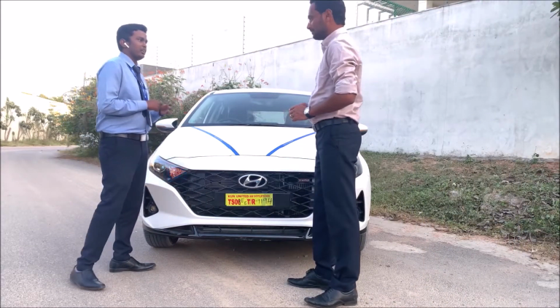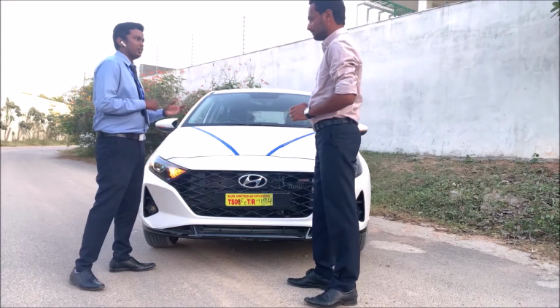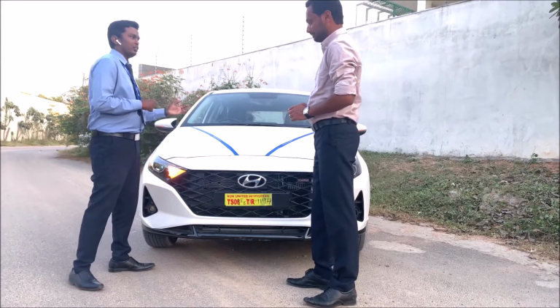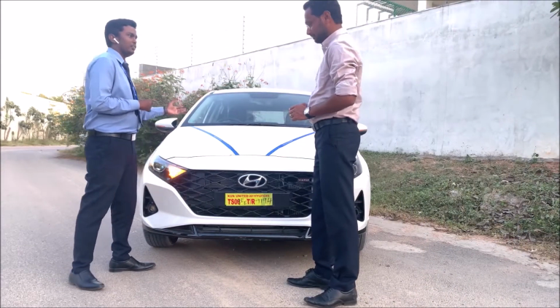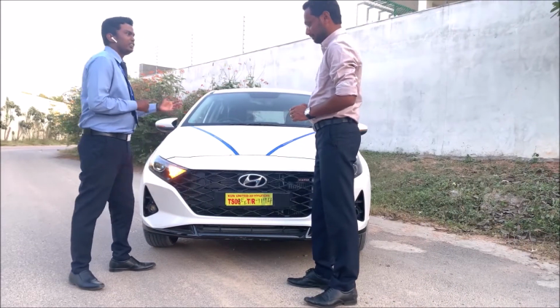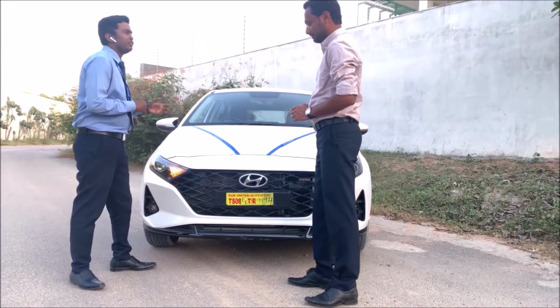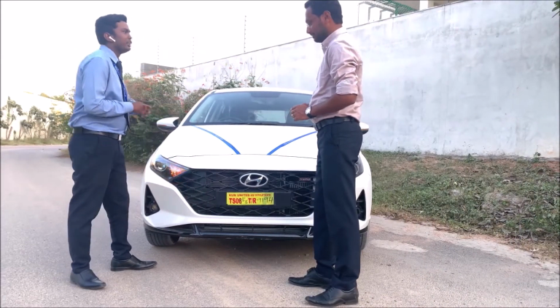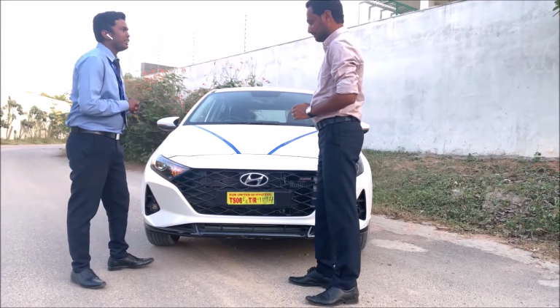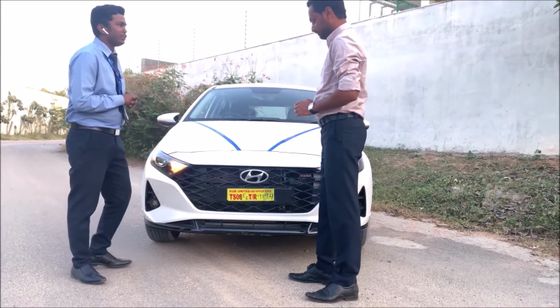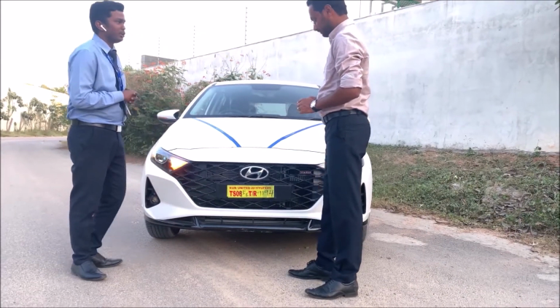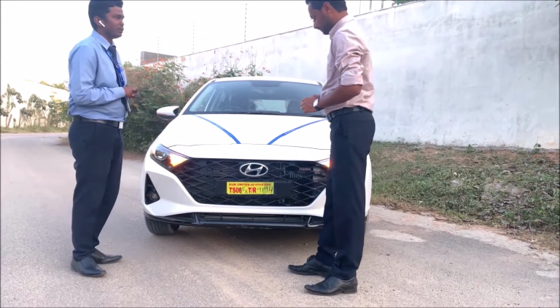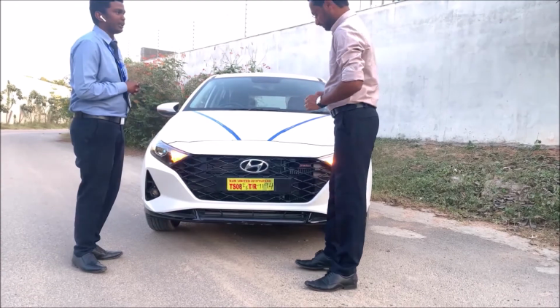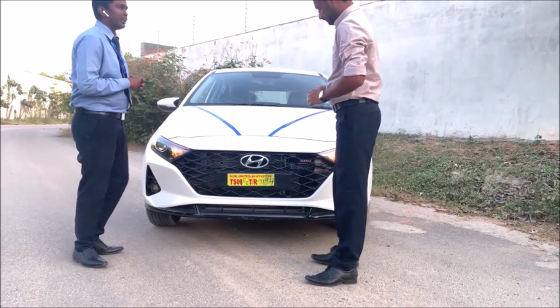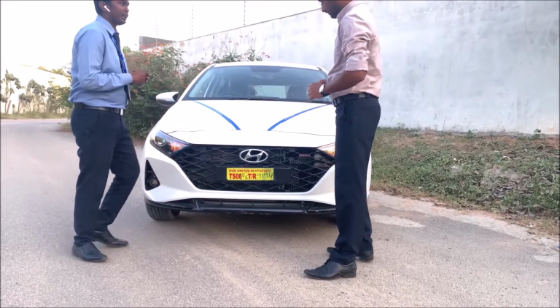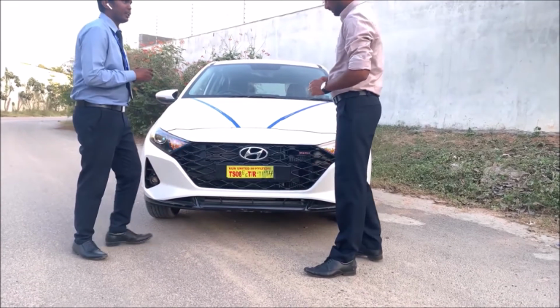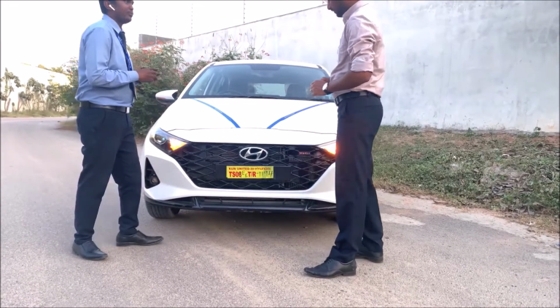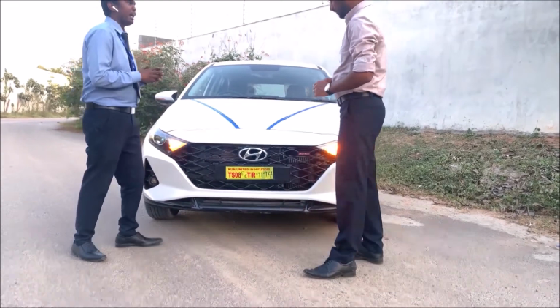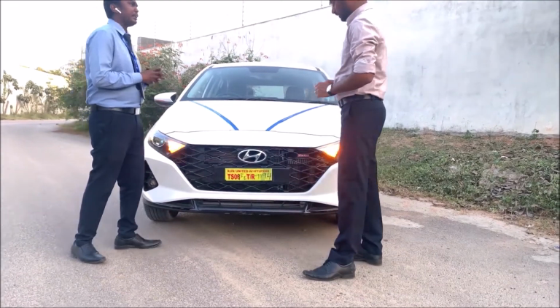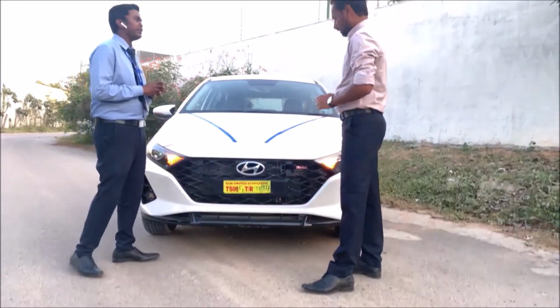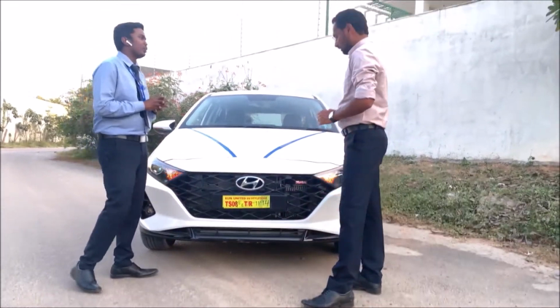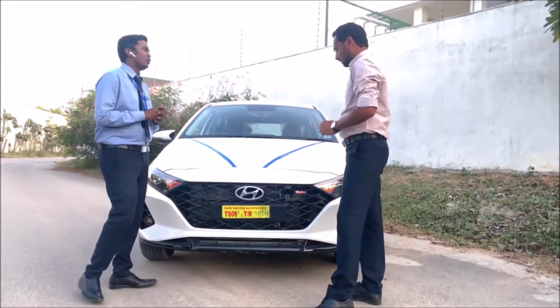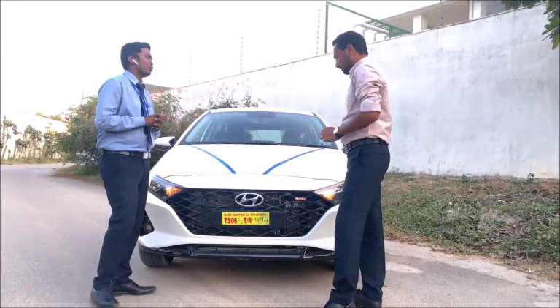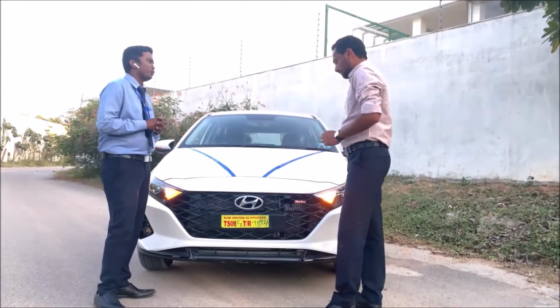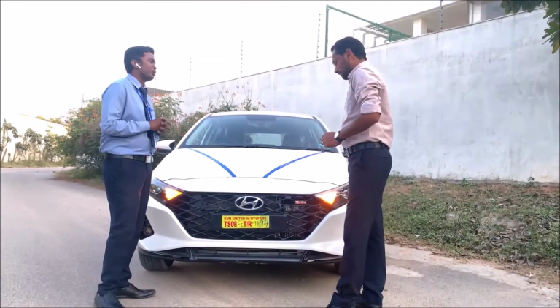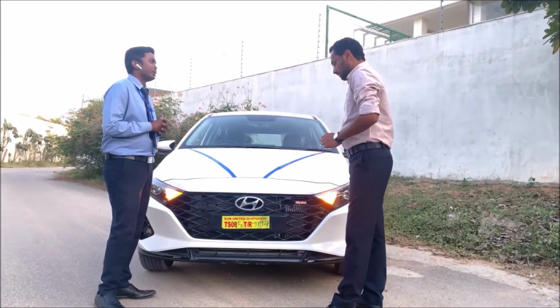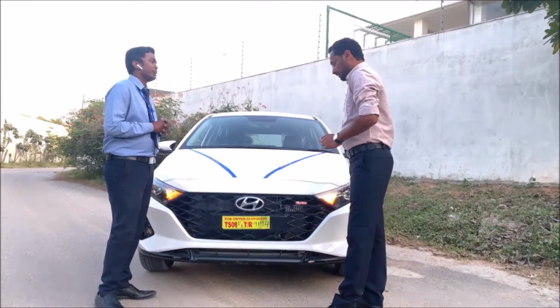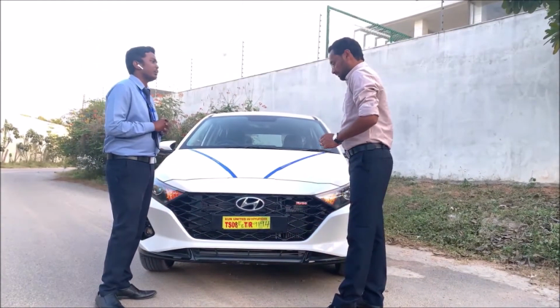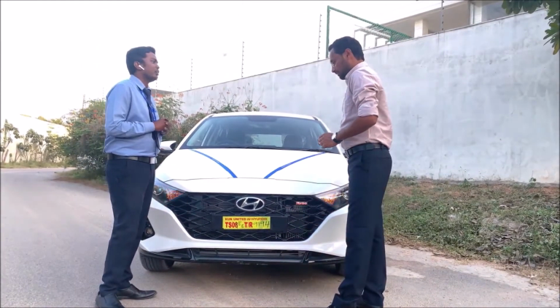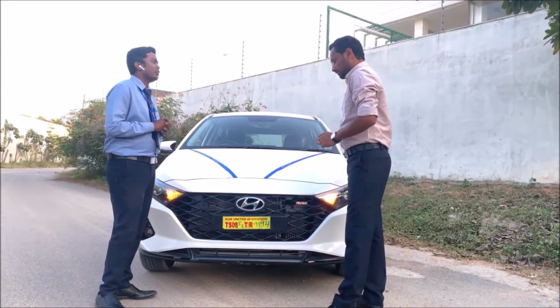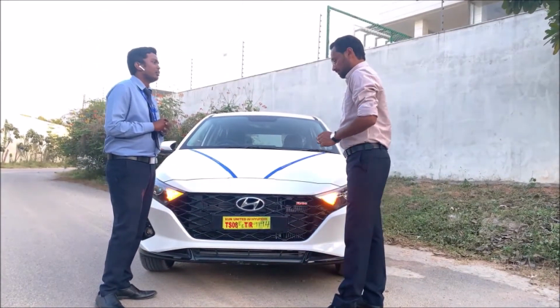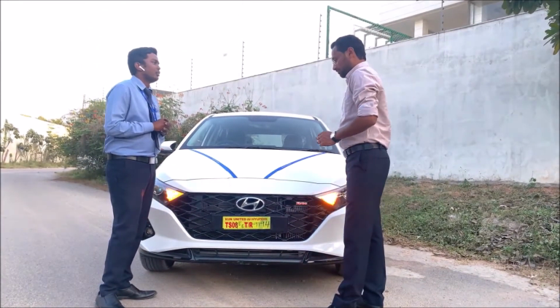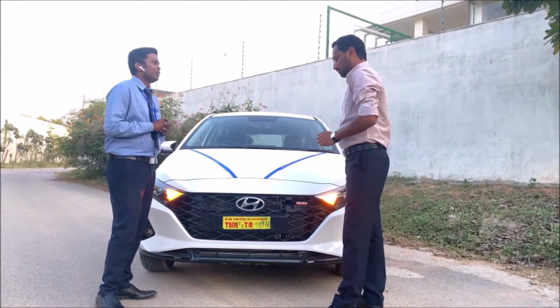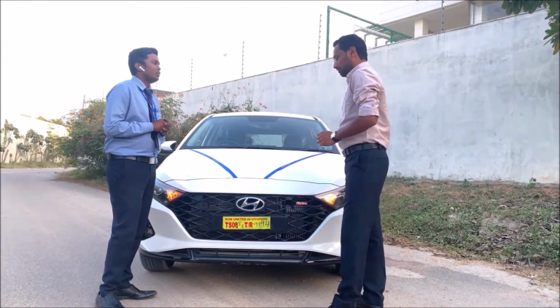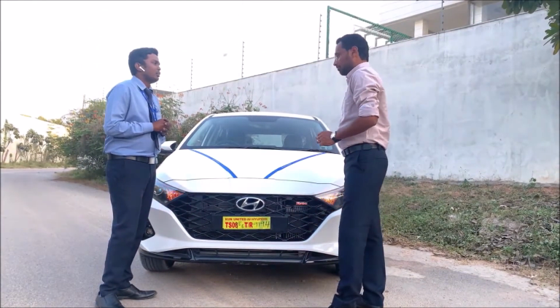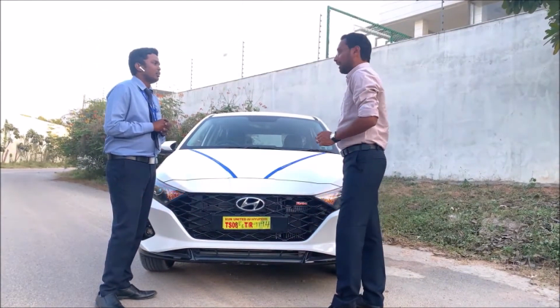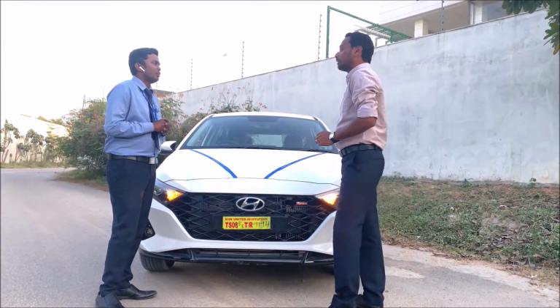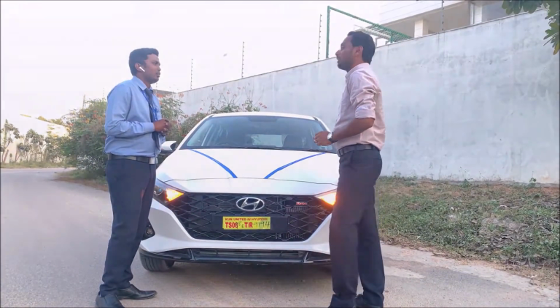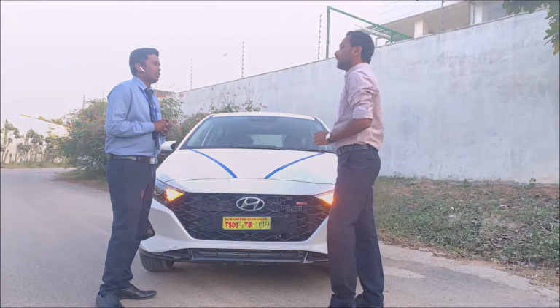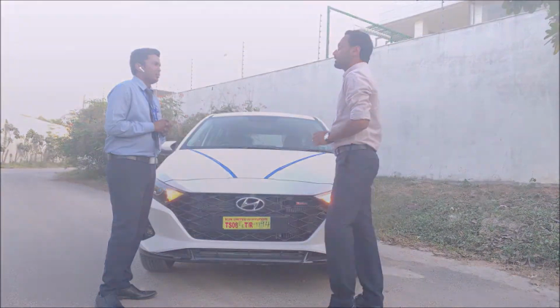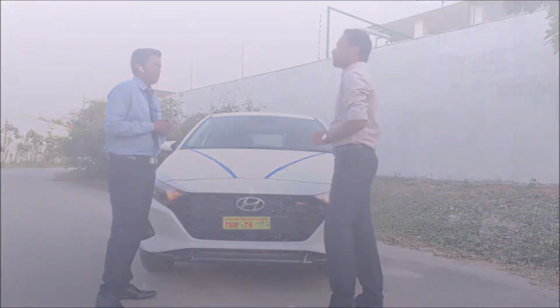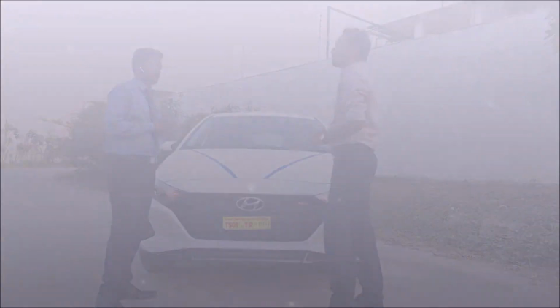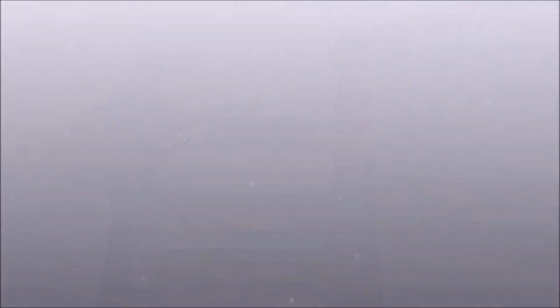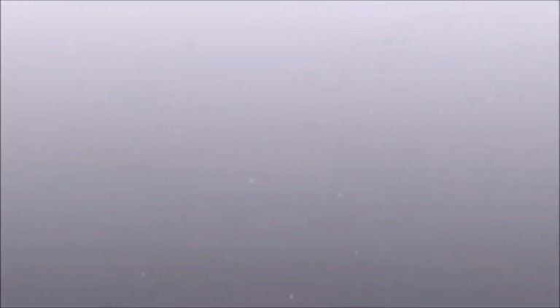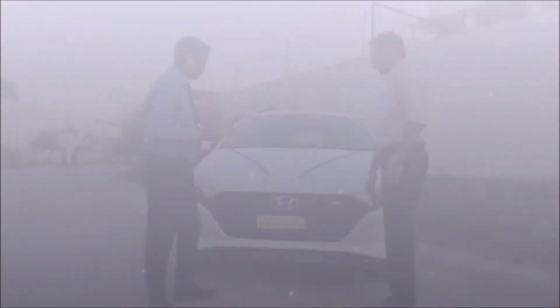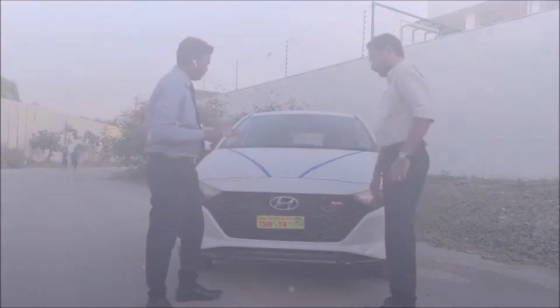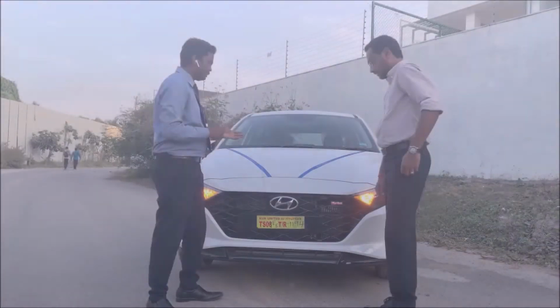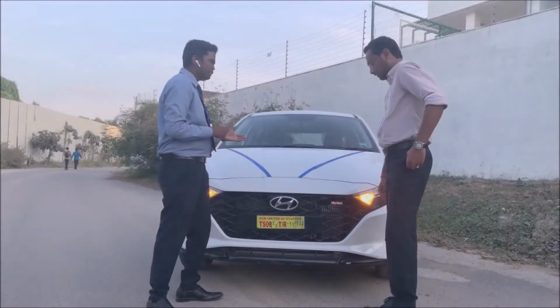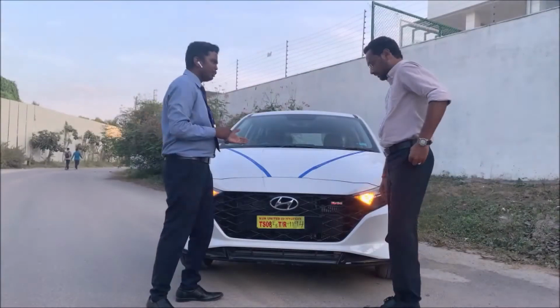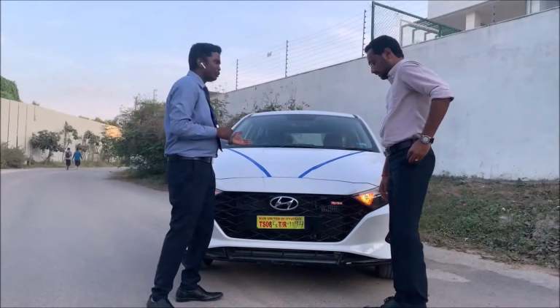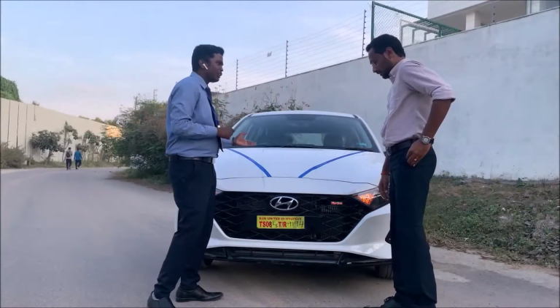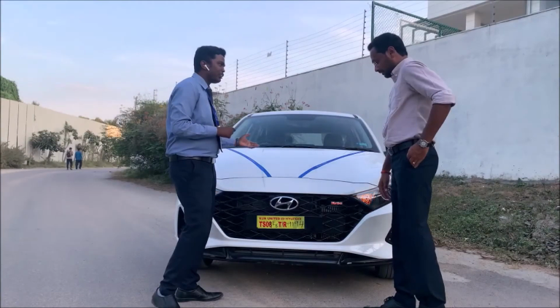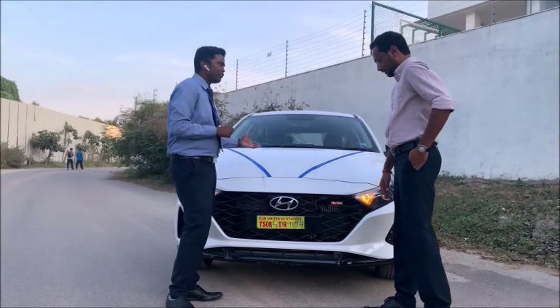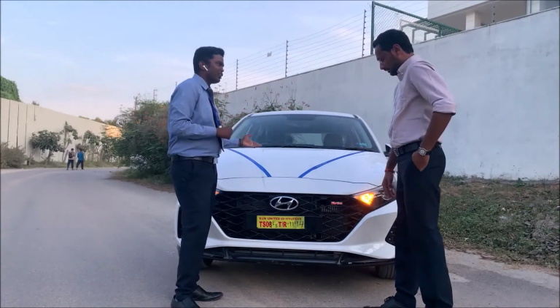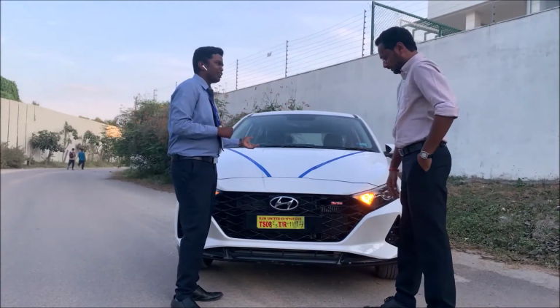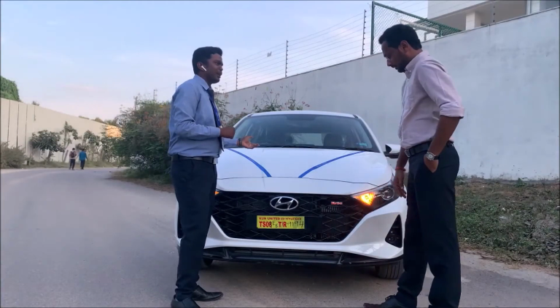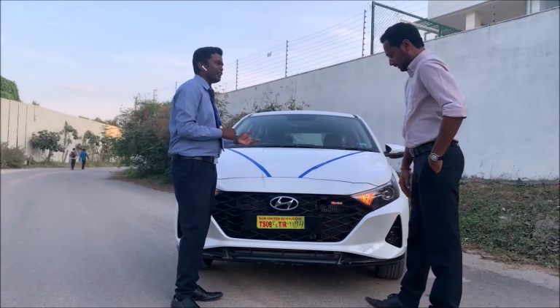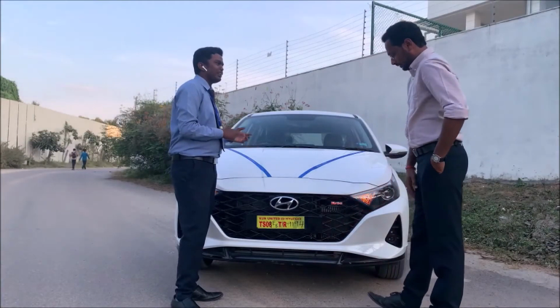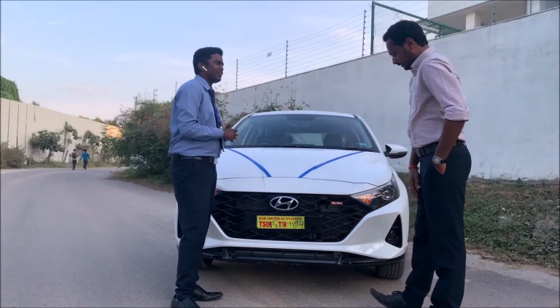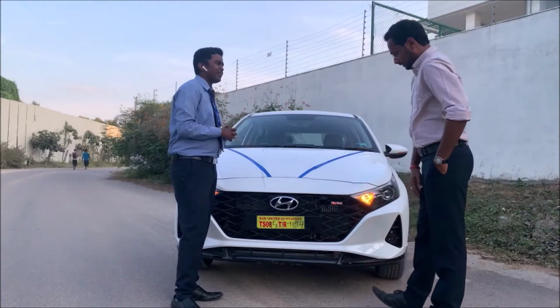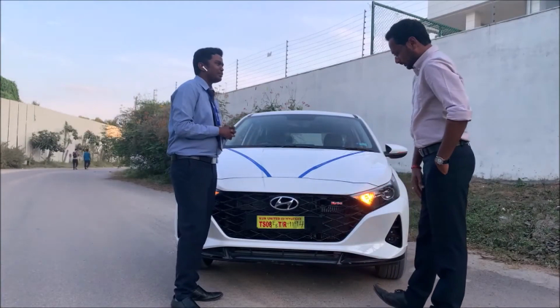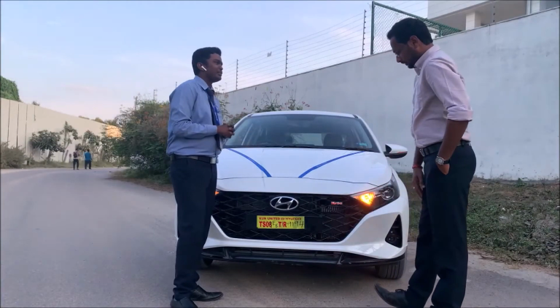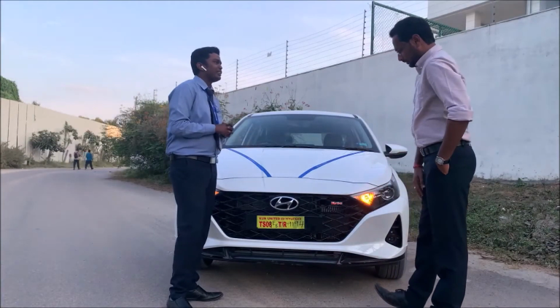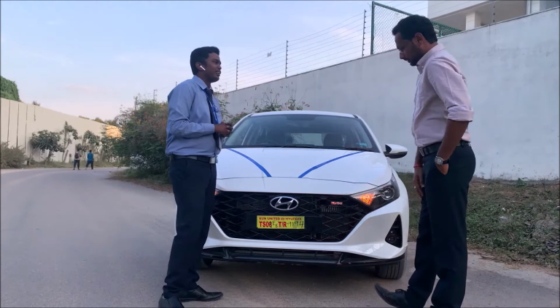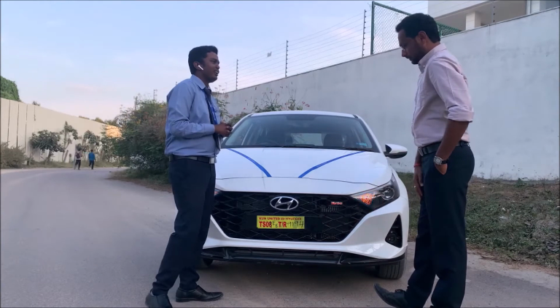Which version are you looking for — manual or automatic? The customer is looking for a manual transmission.